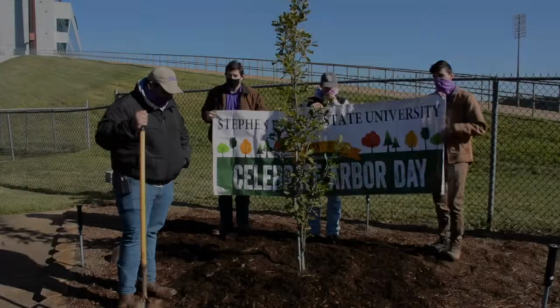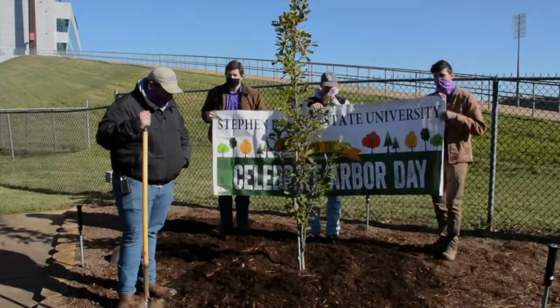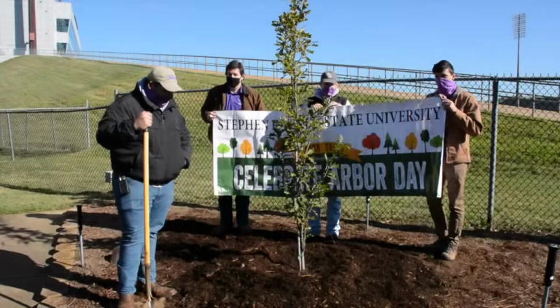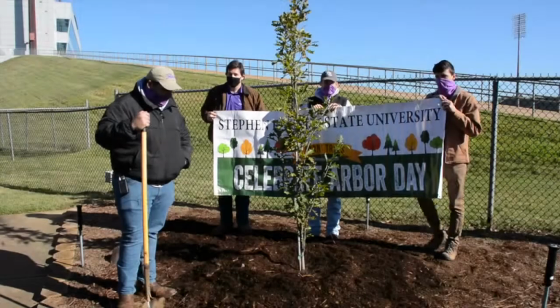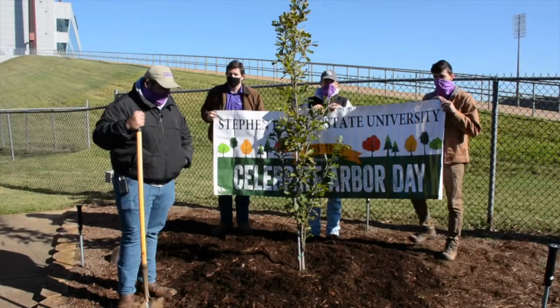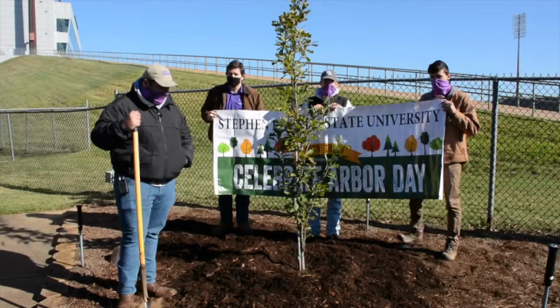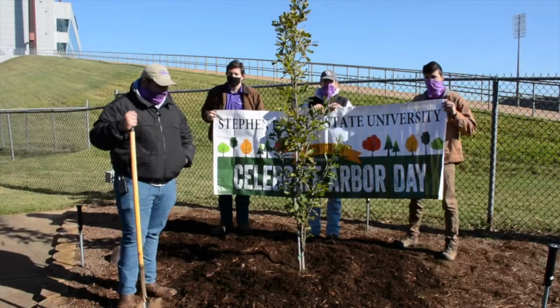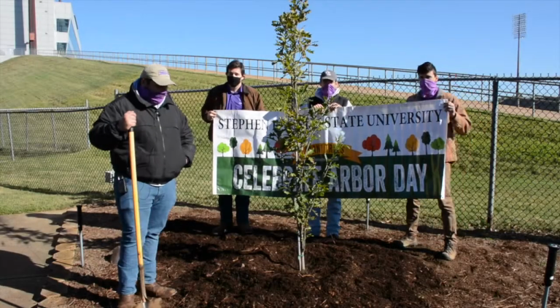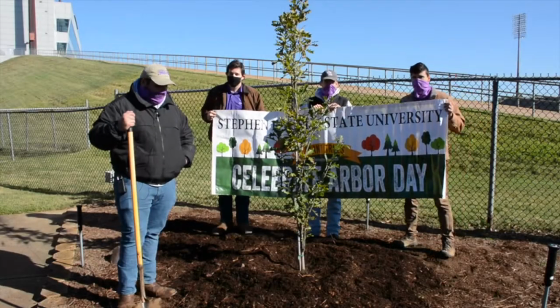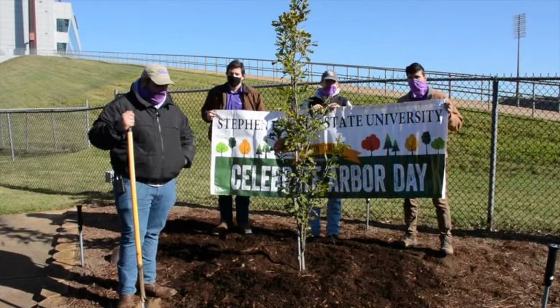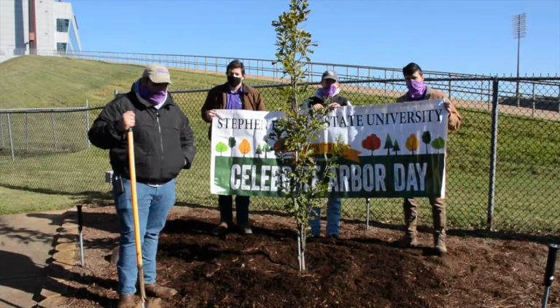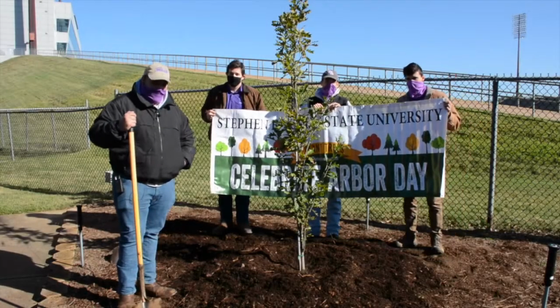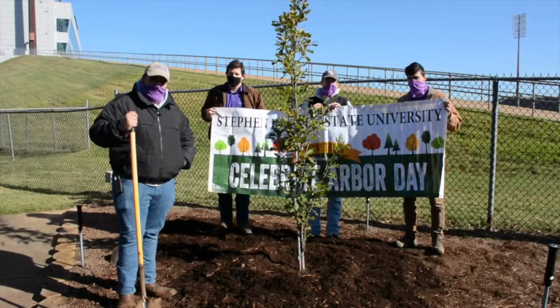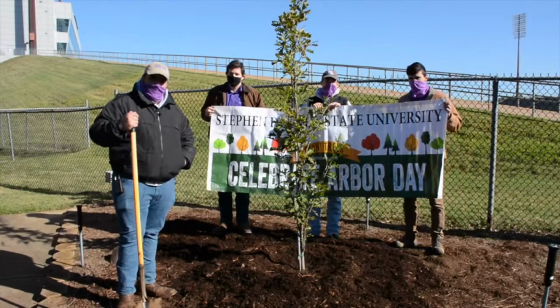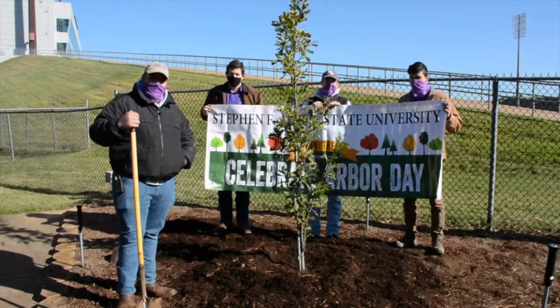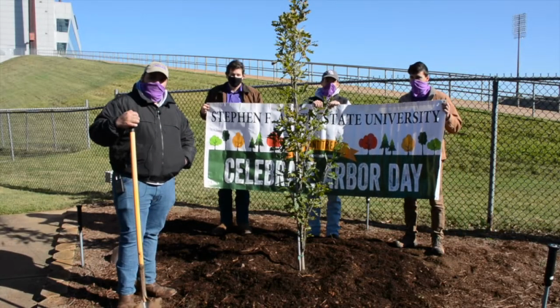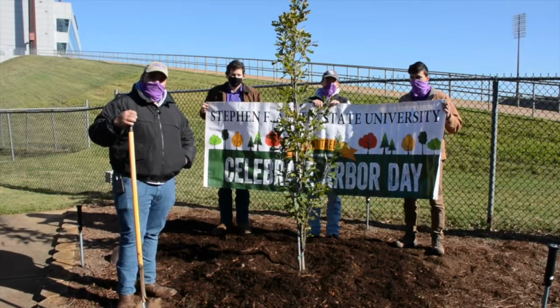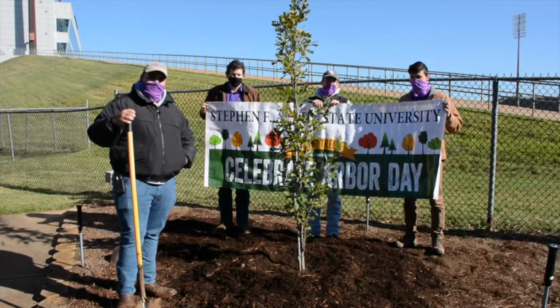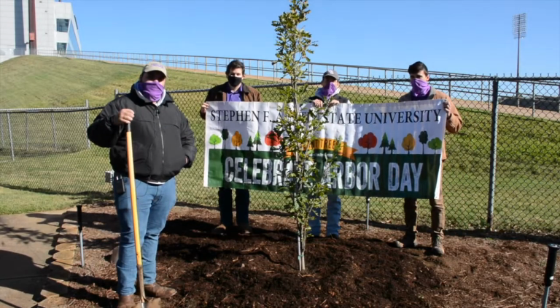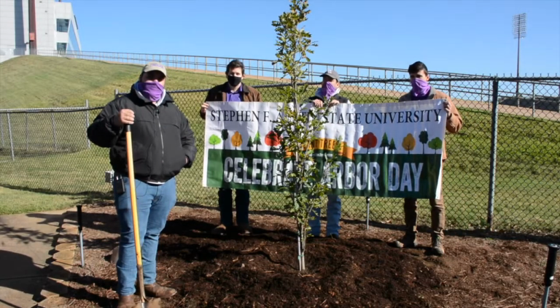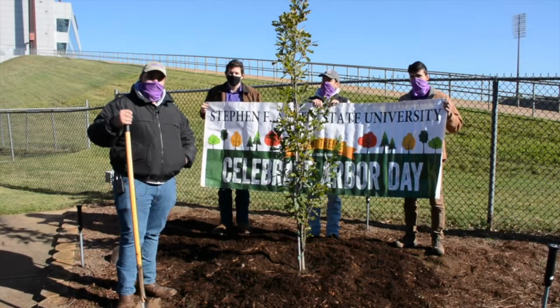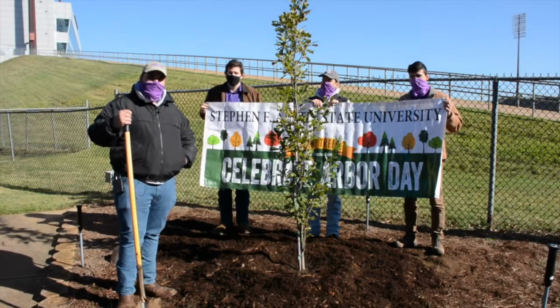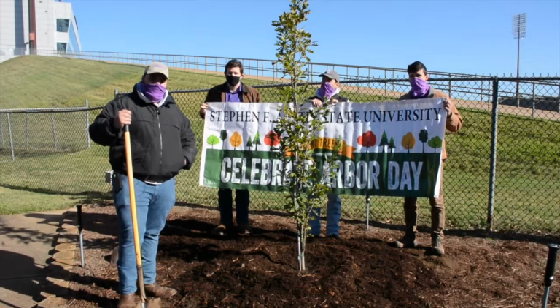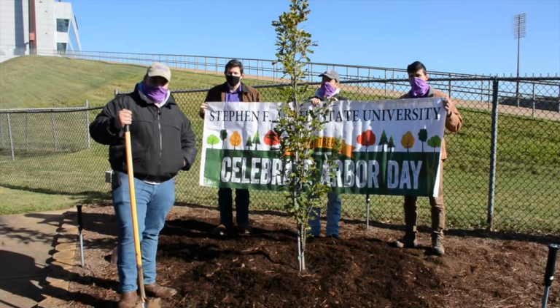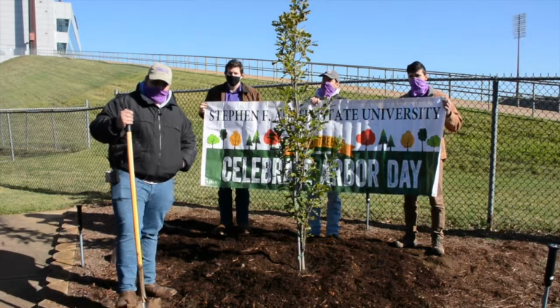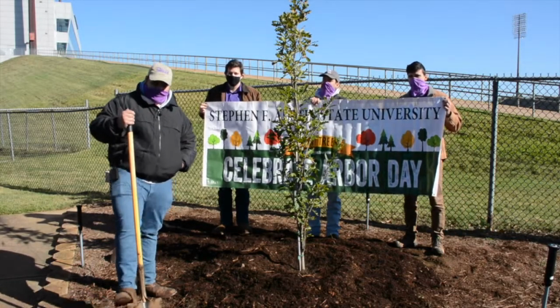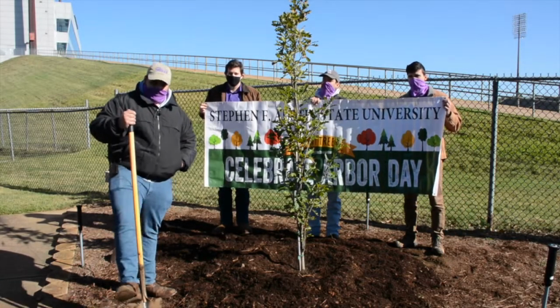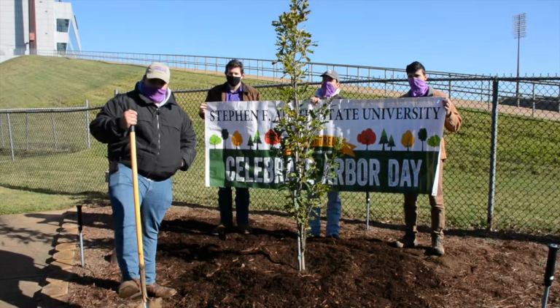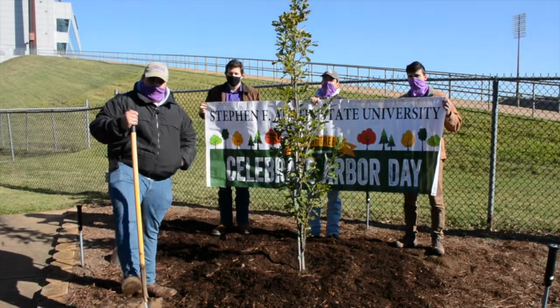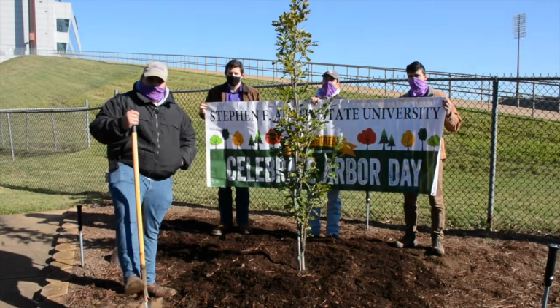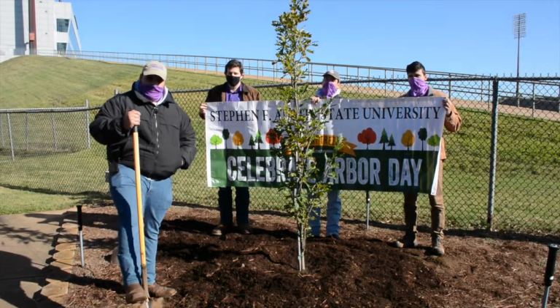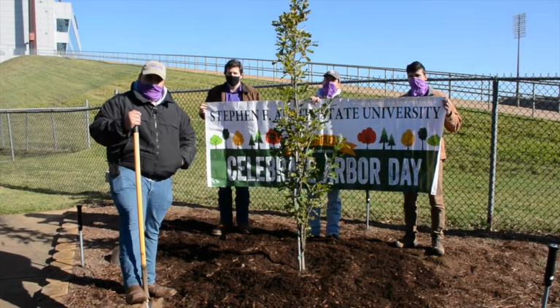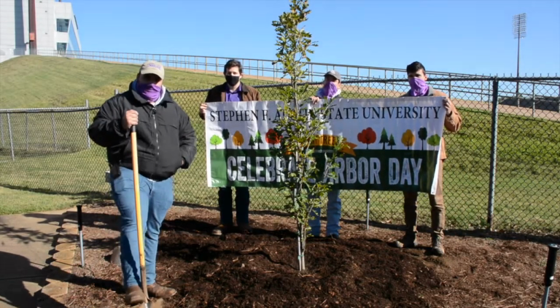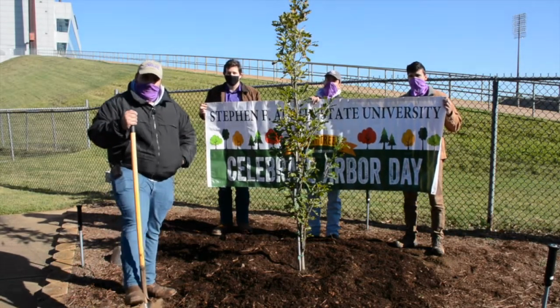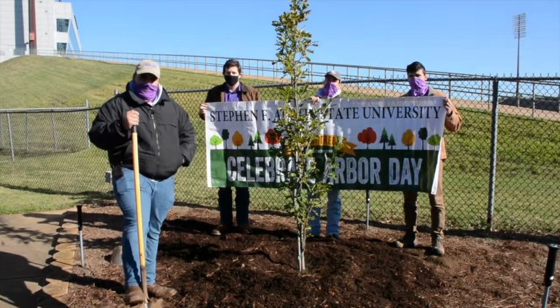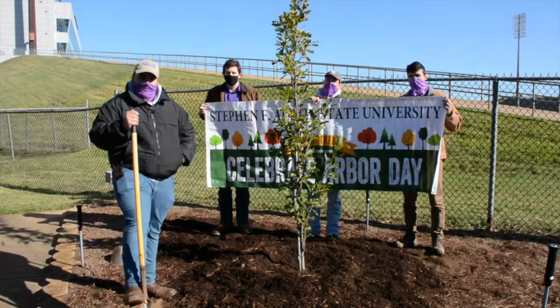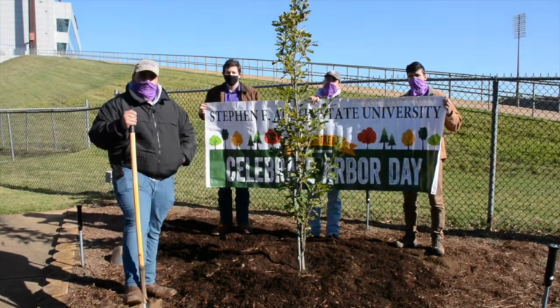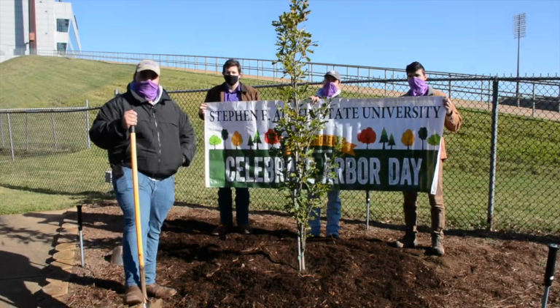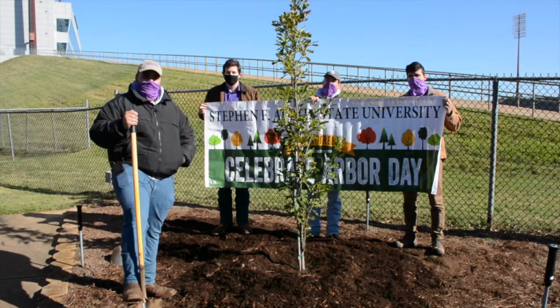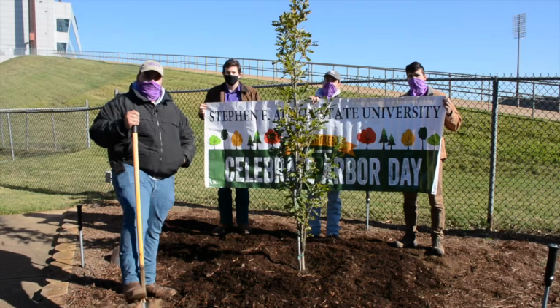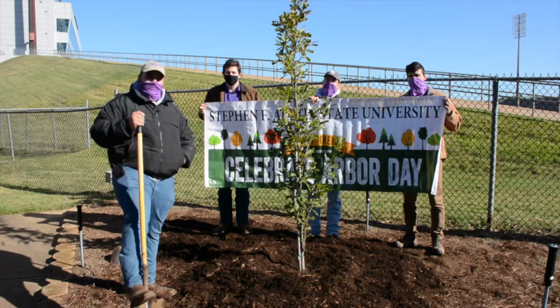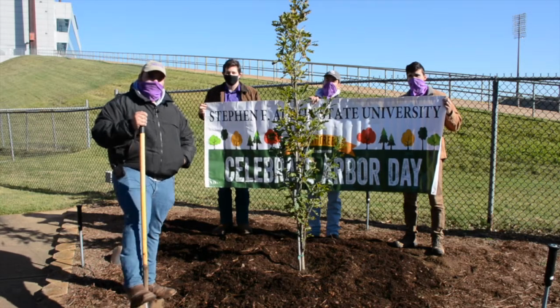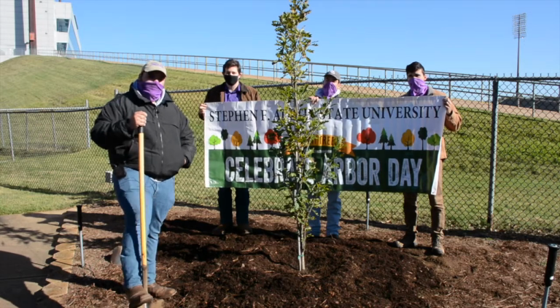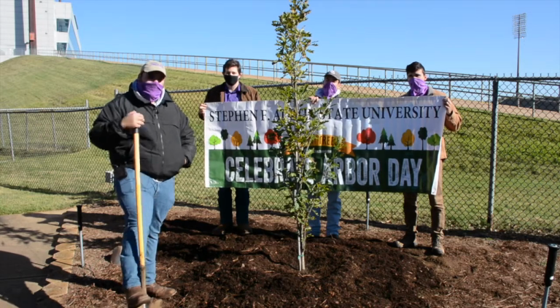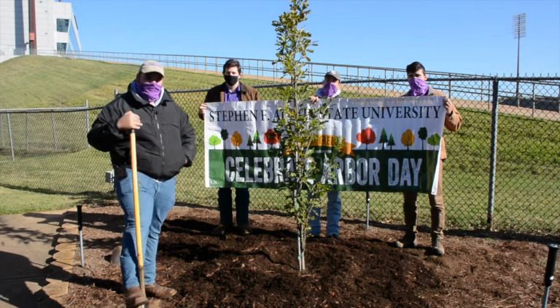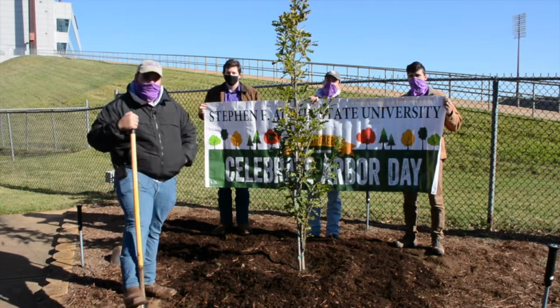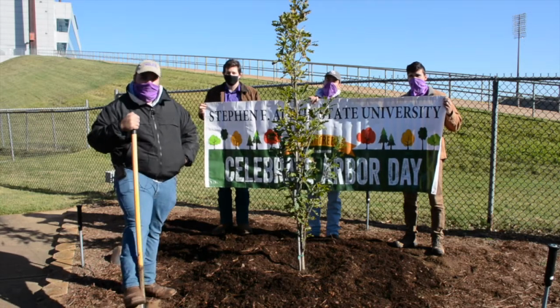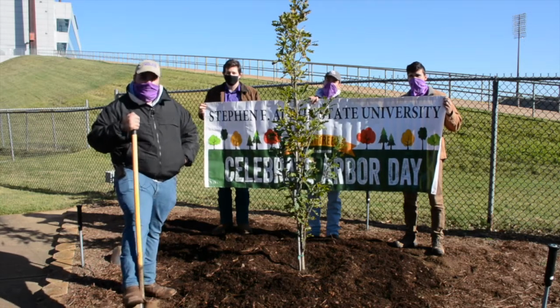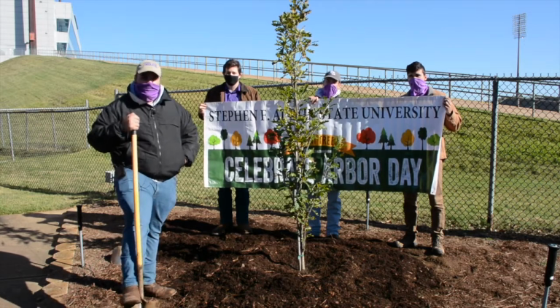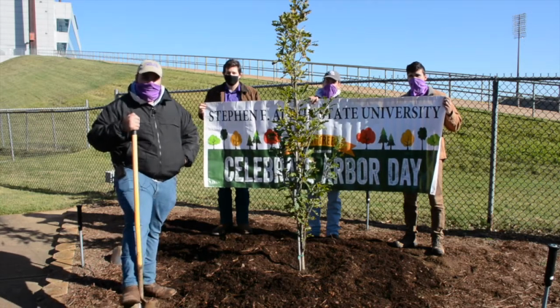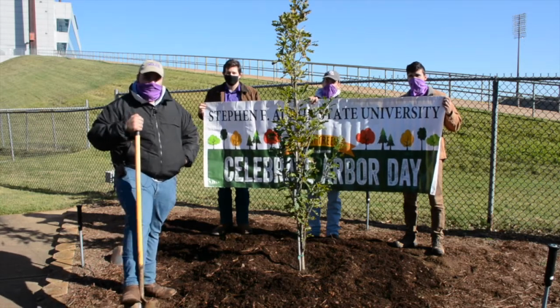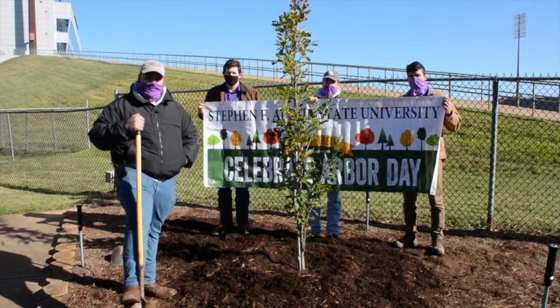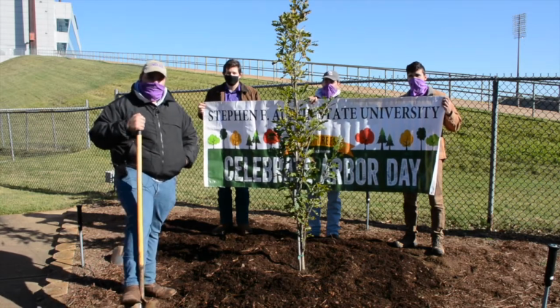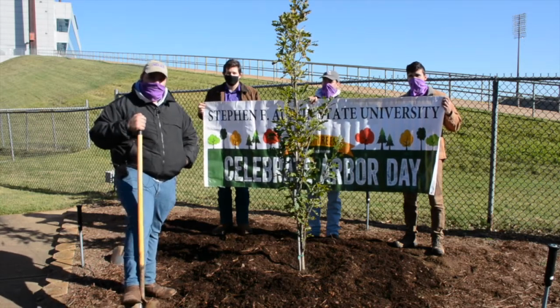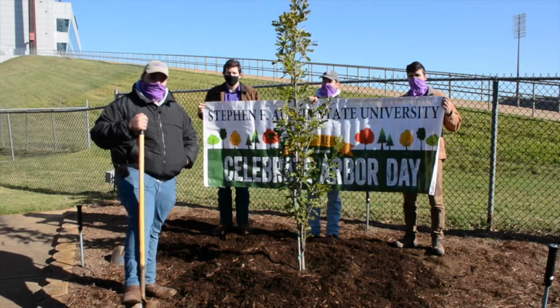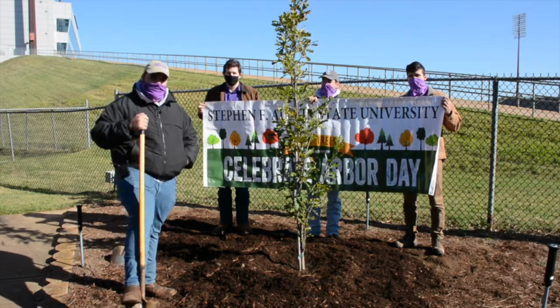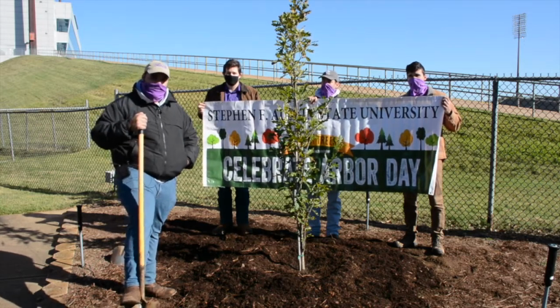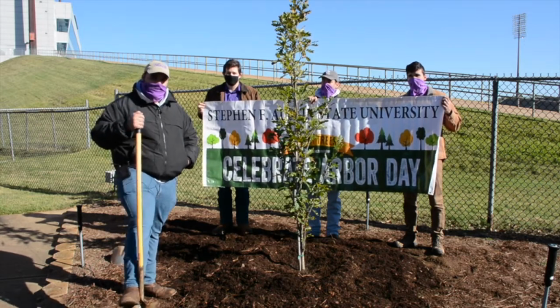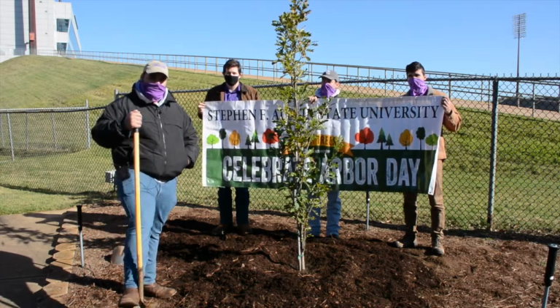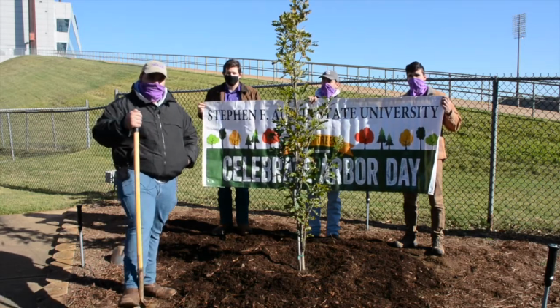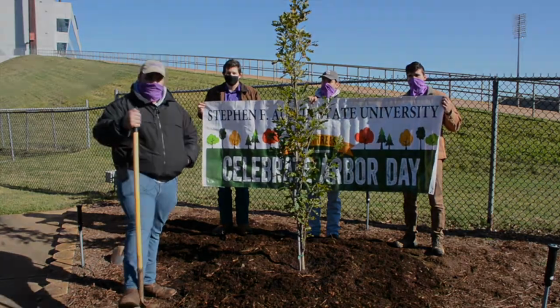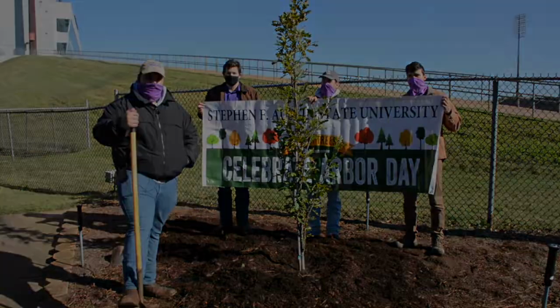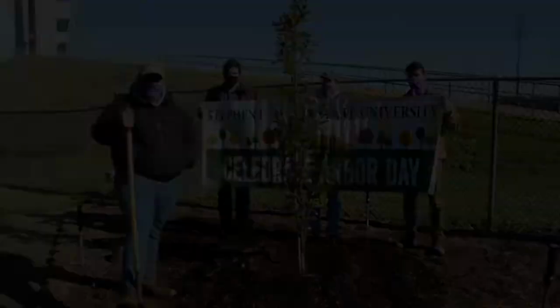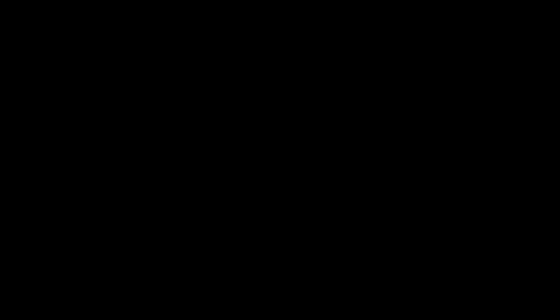We're done planting our tree. Thank you for joining us from the Student Society of Arboriculture here at Stephen F. Austin University.